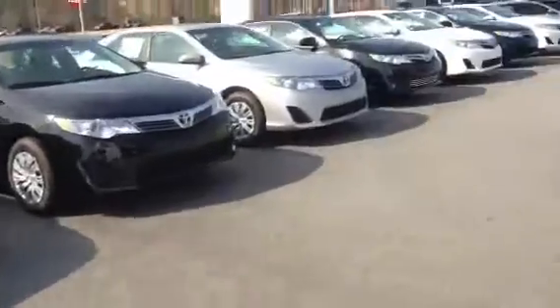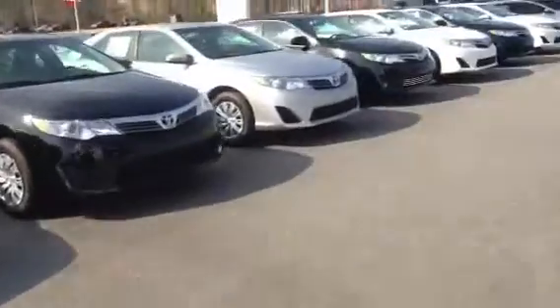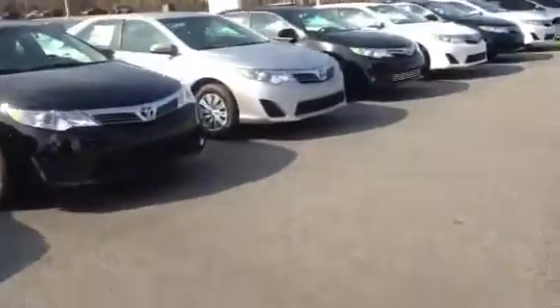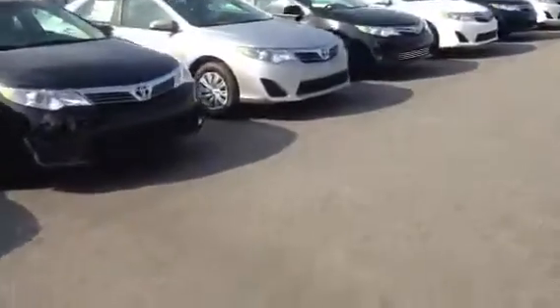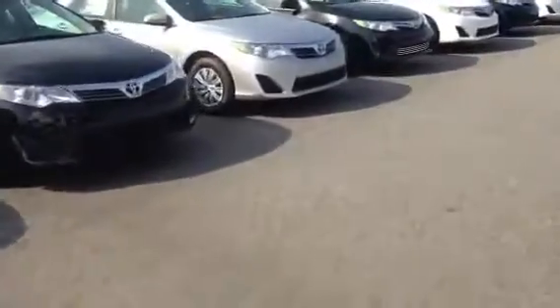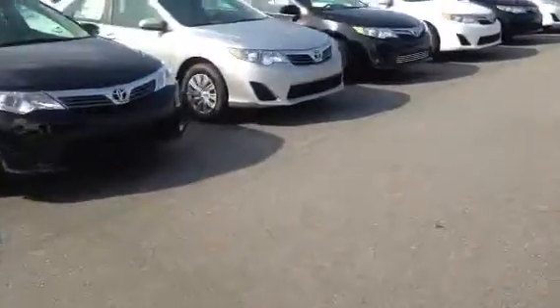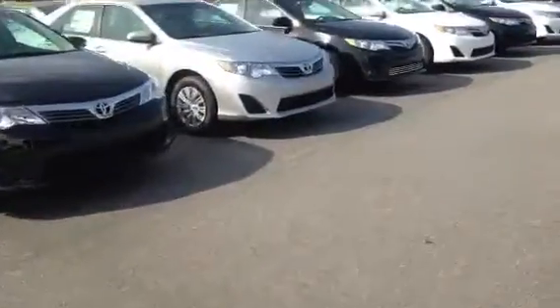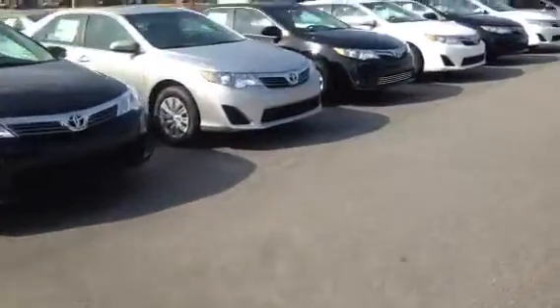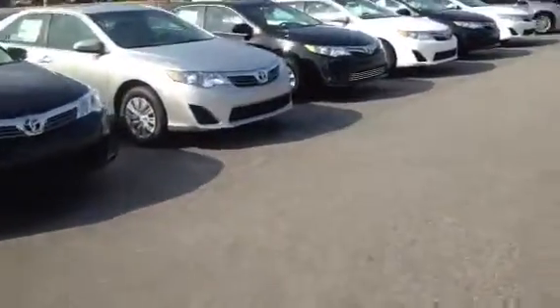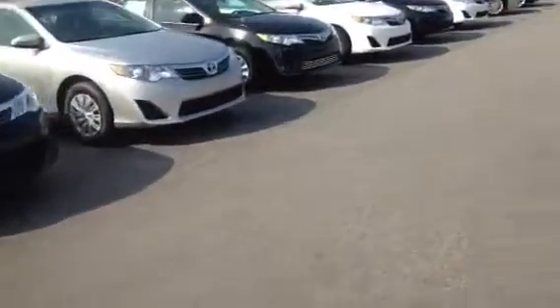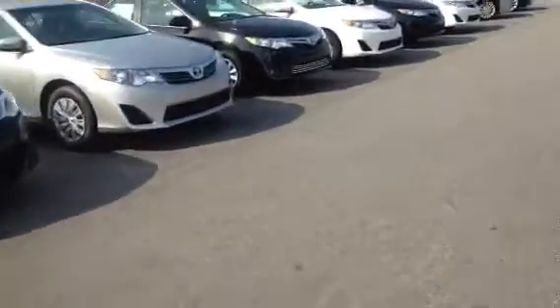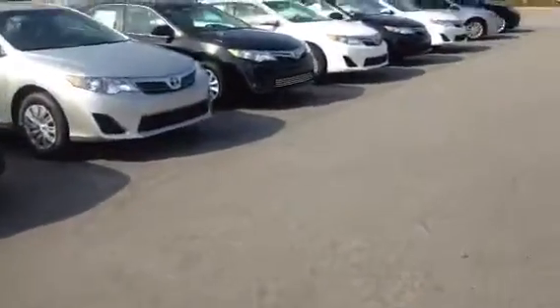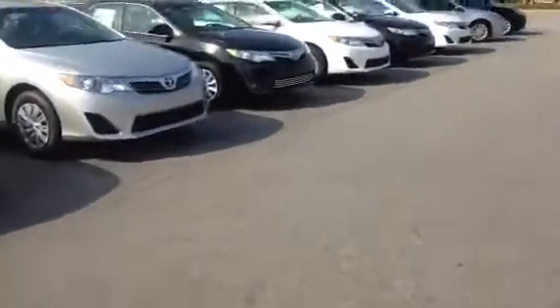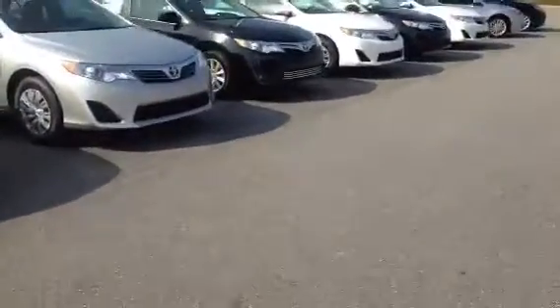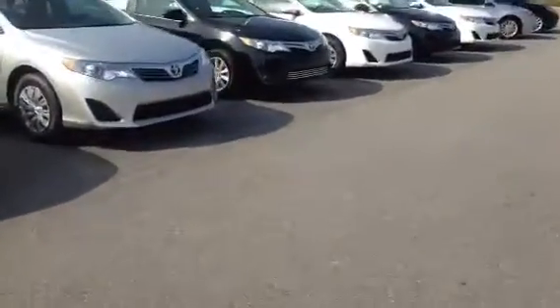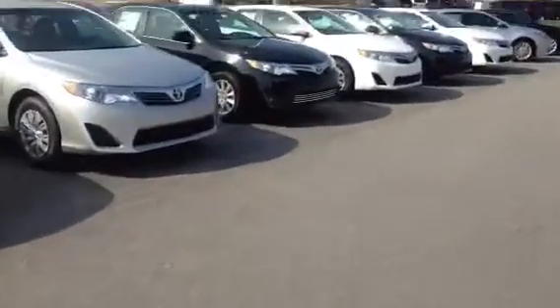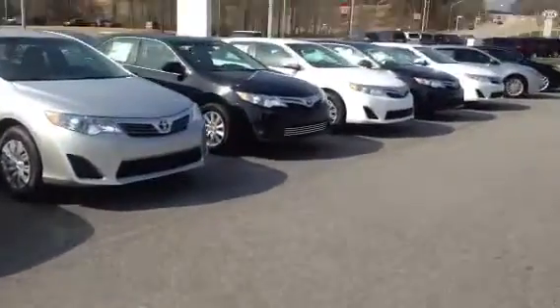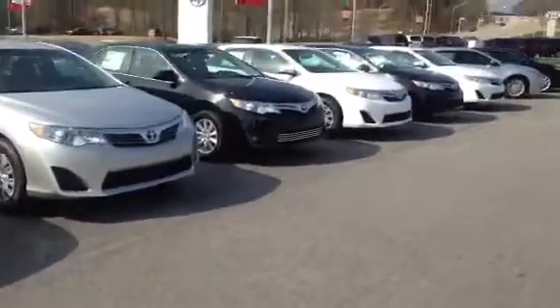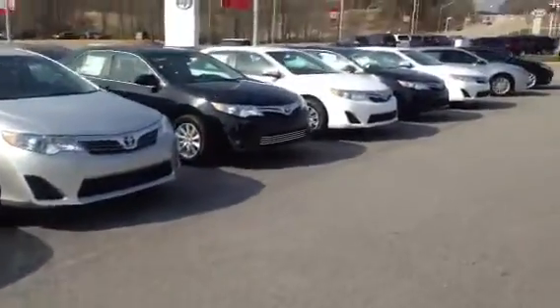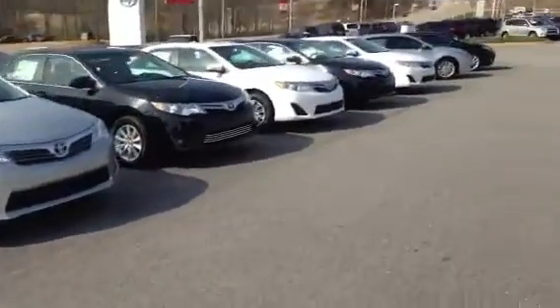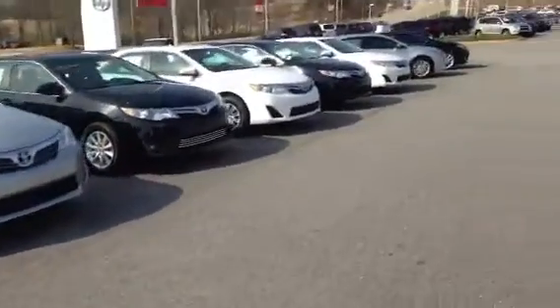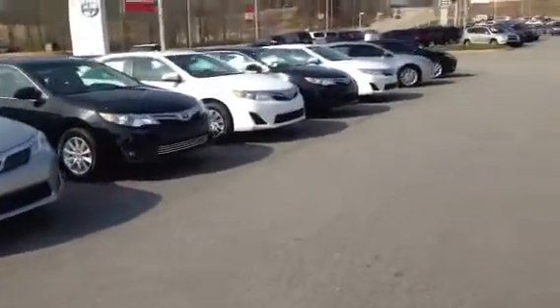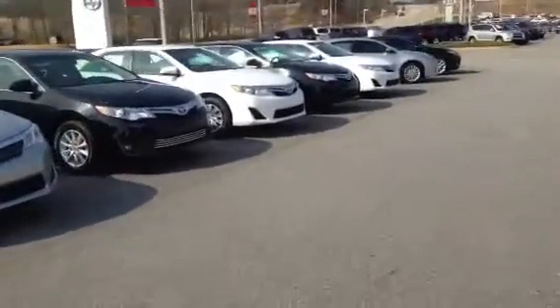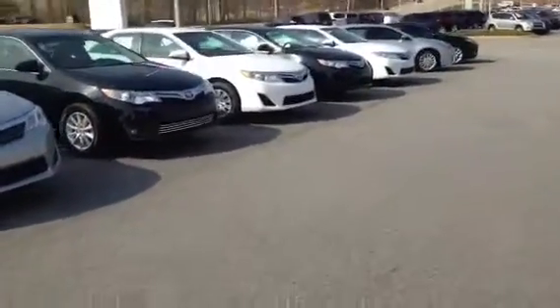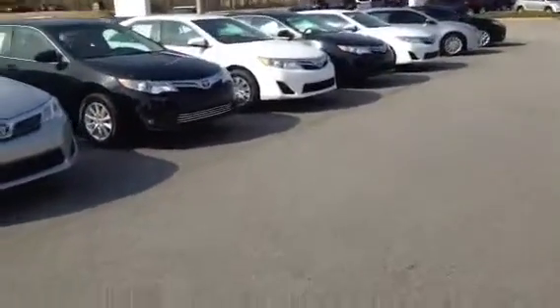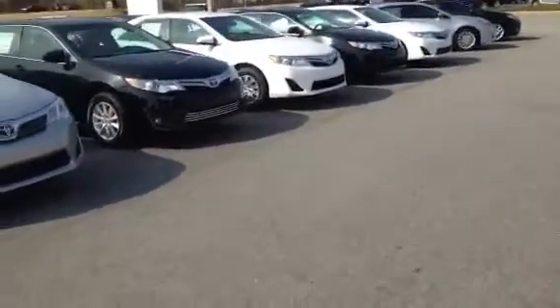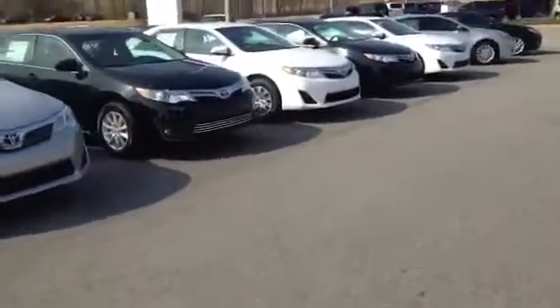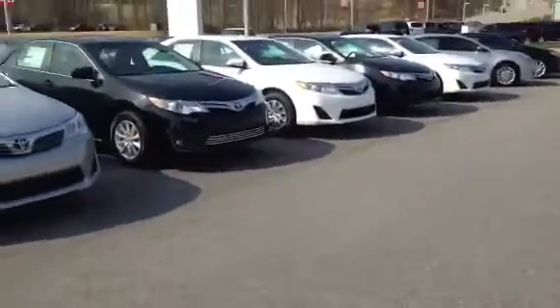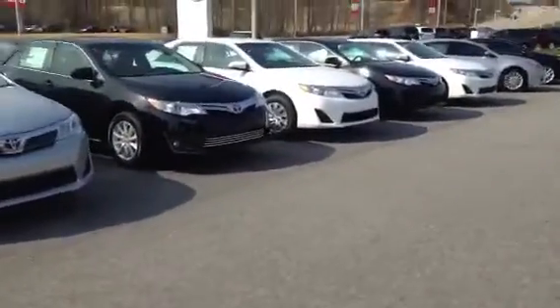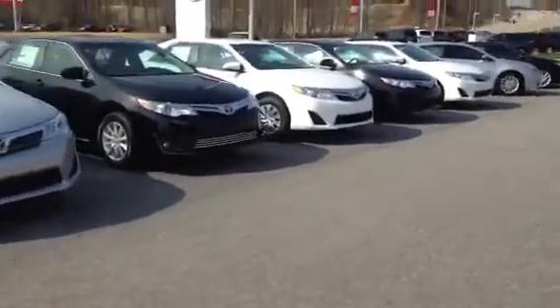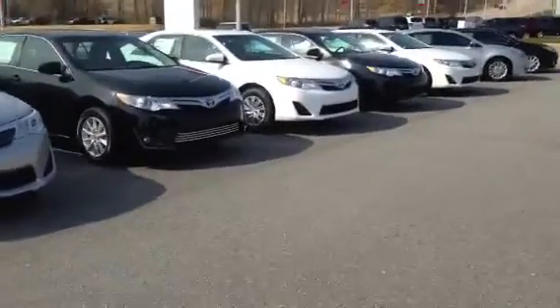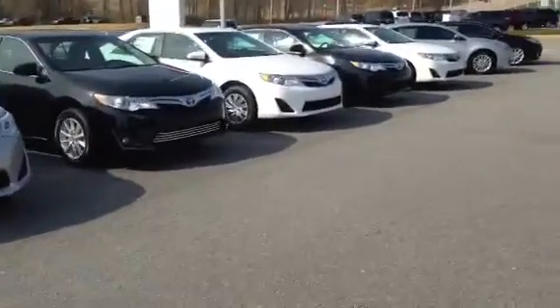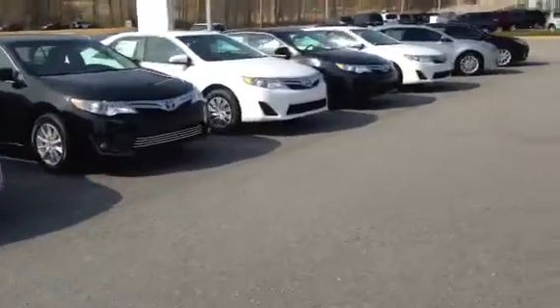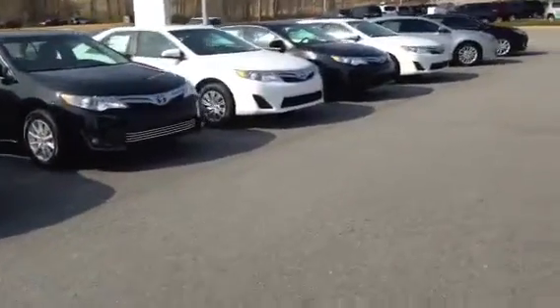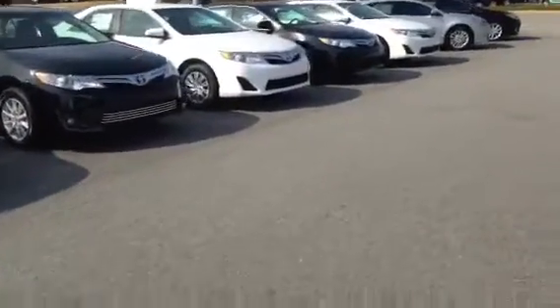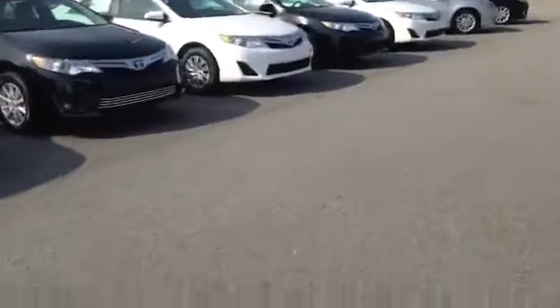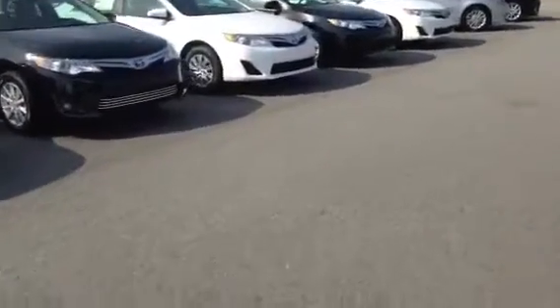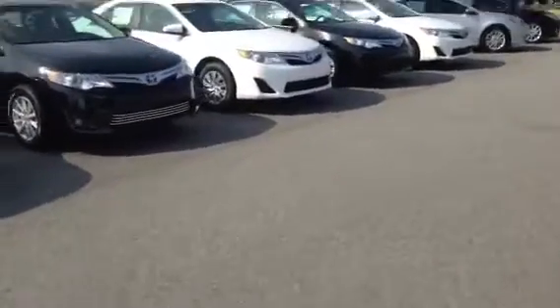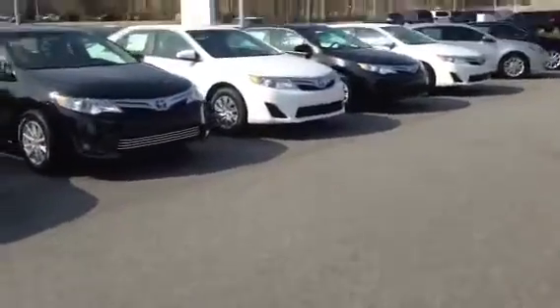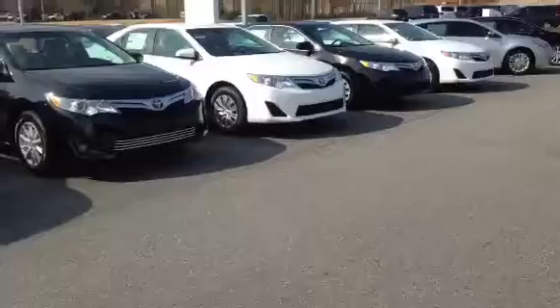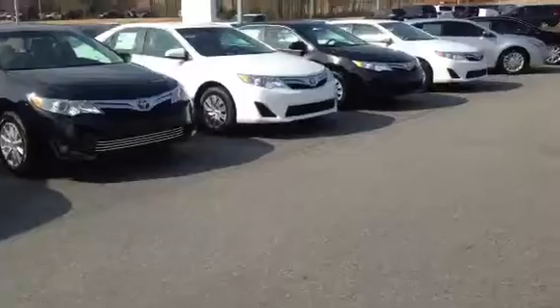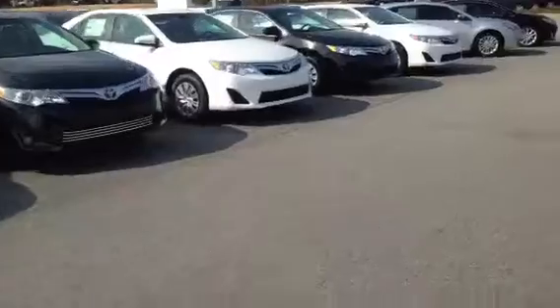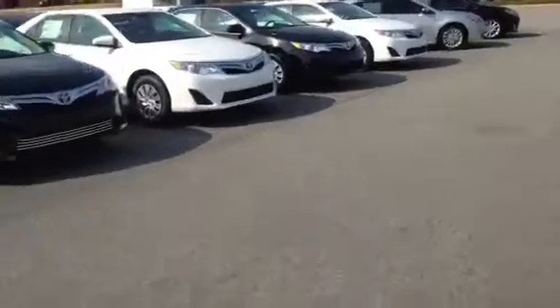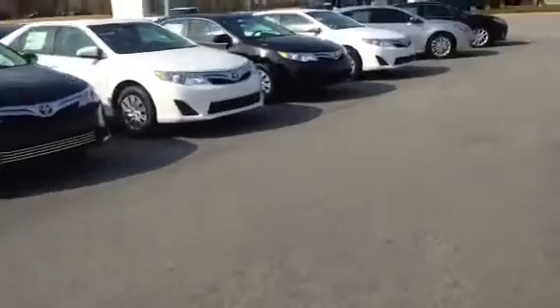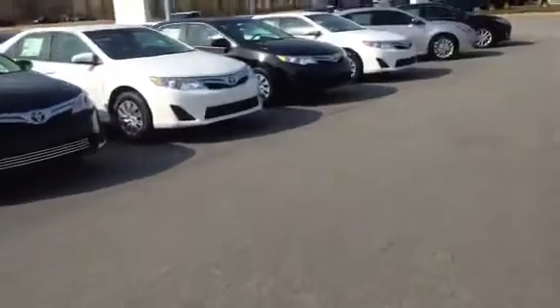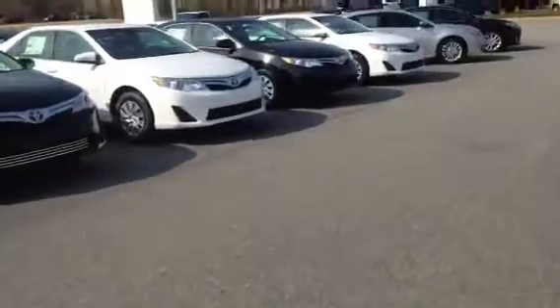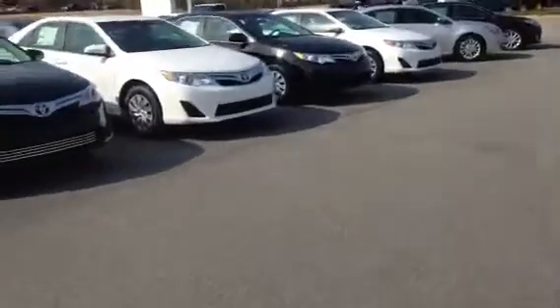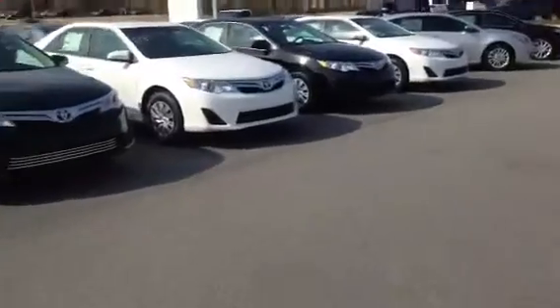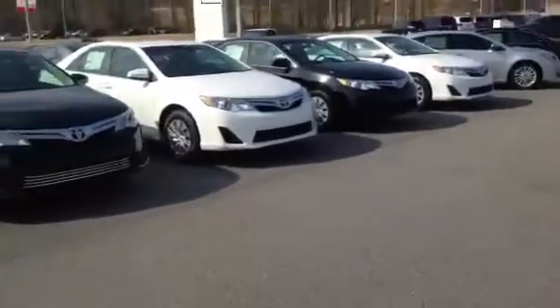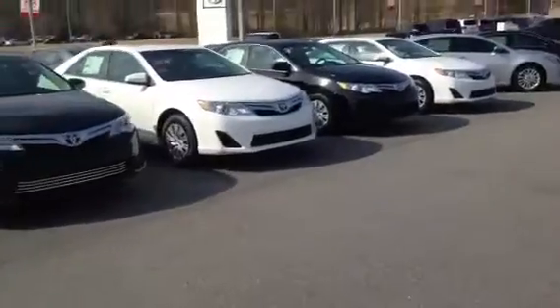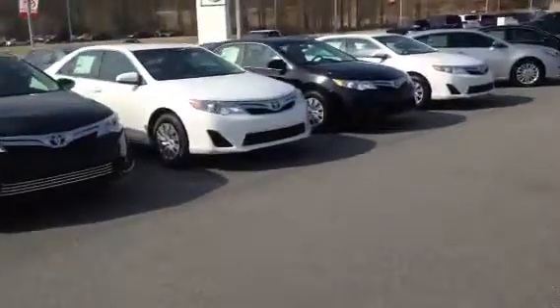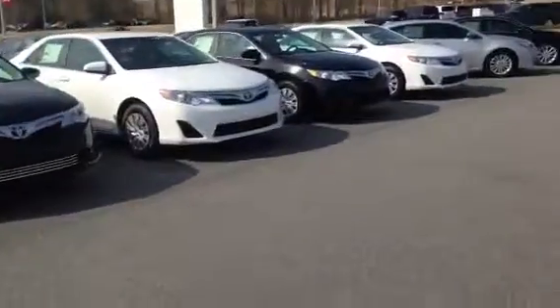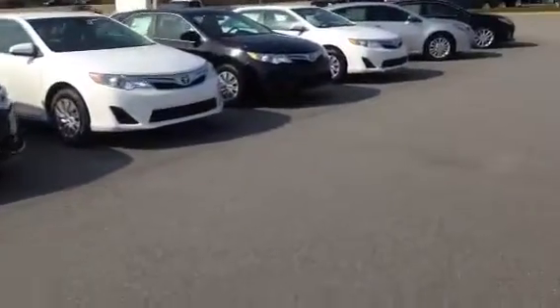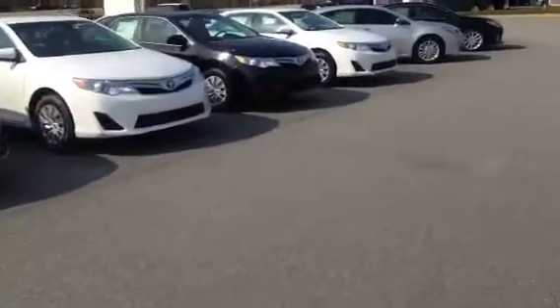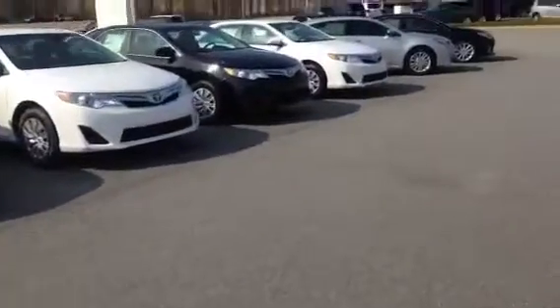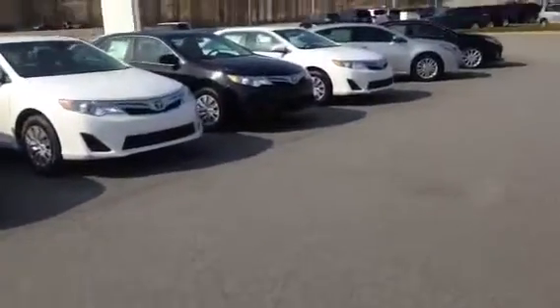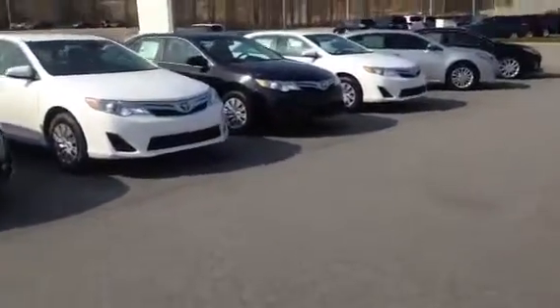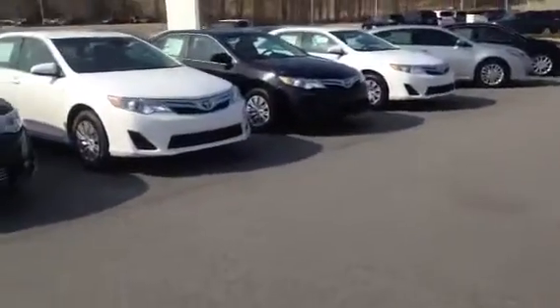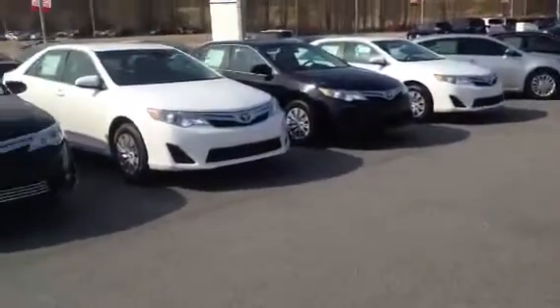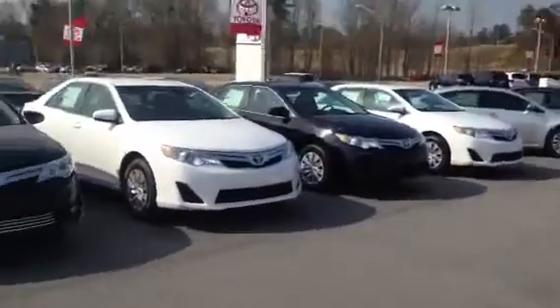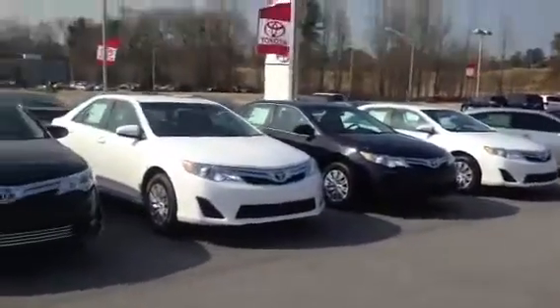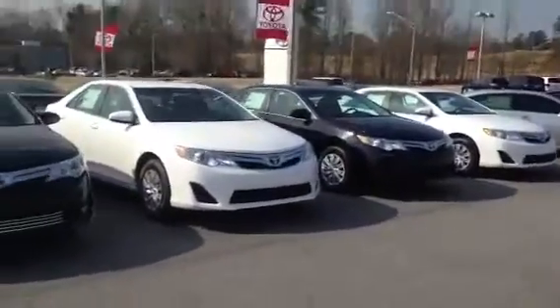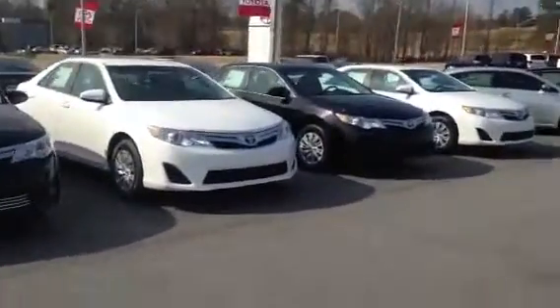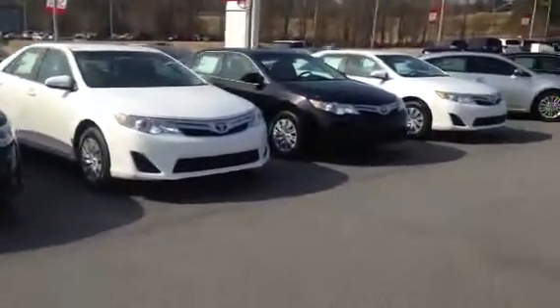Also, we're doing the two years, 25,000 mile complimentary maintenance, and here exclusive at LaGrange Toyota, we're doing the tires for life.